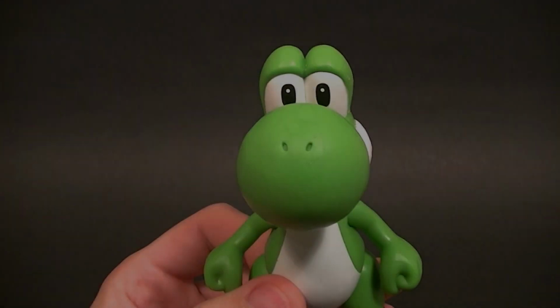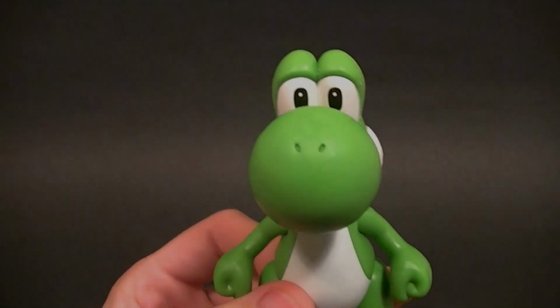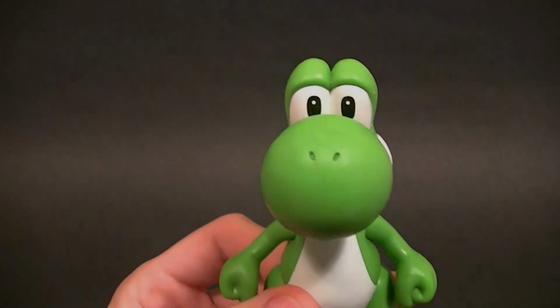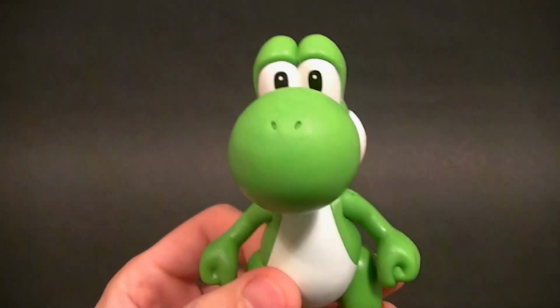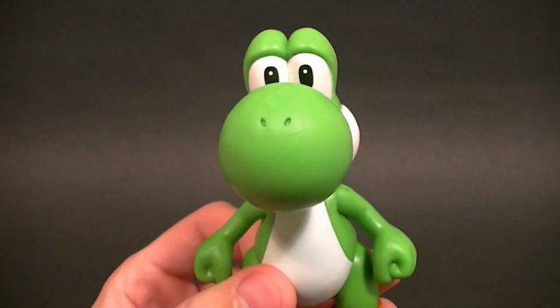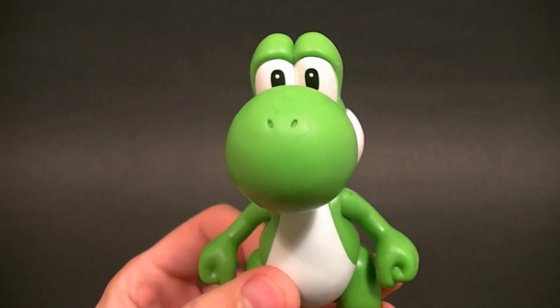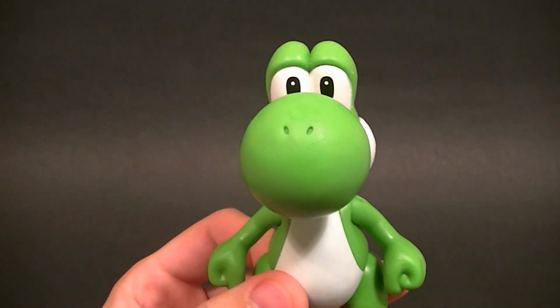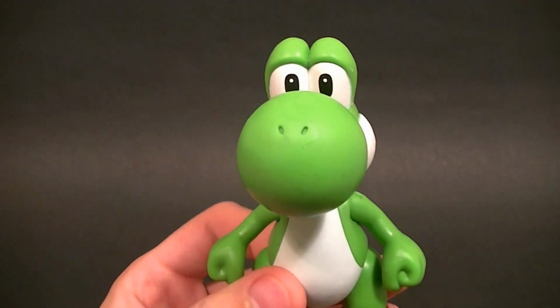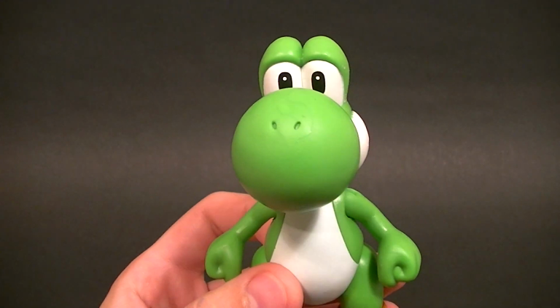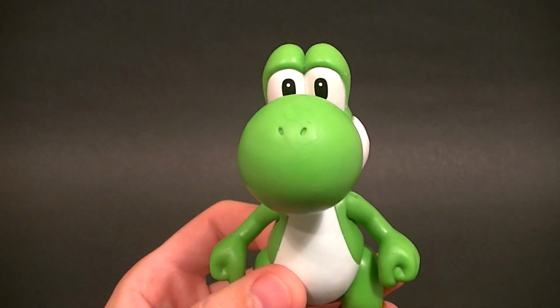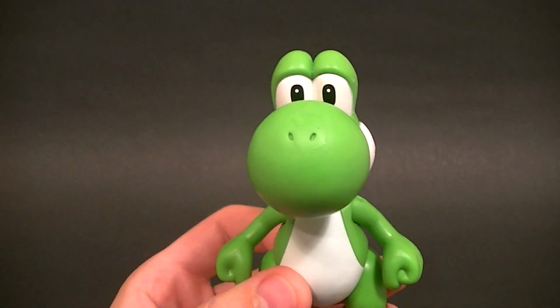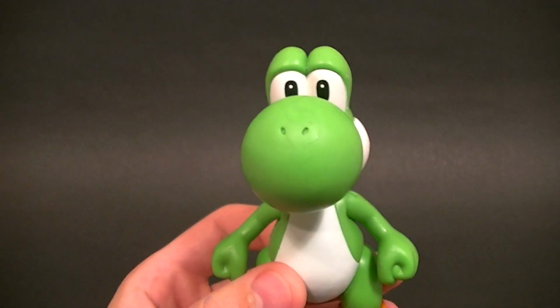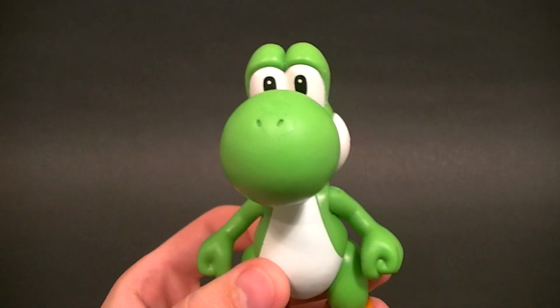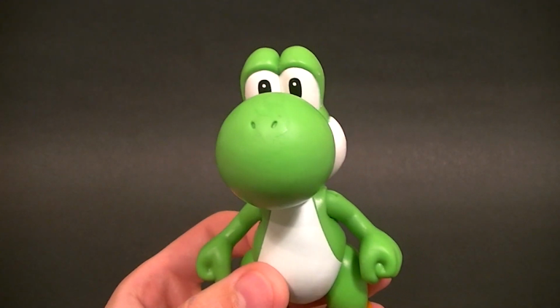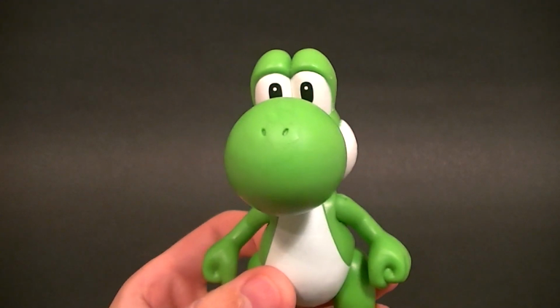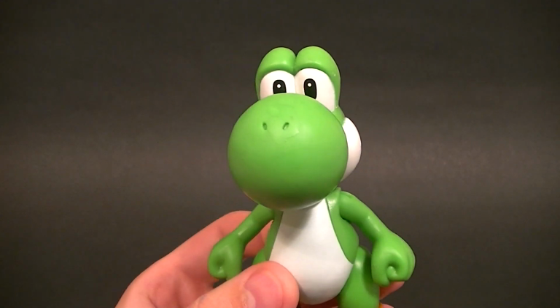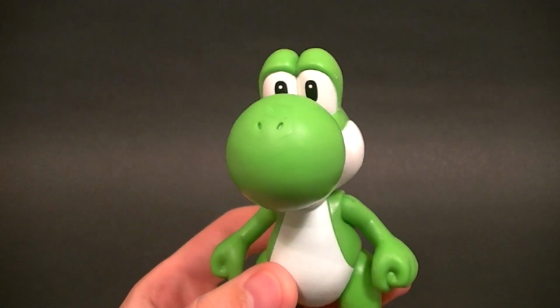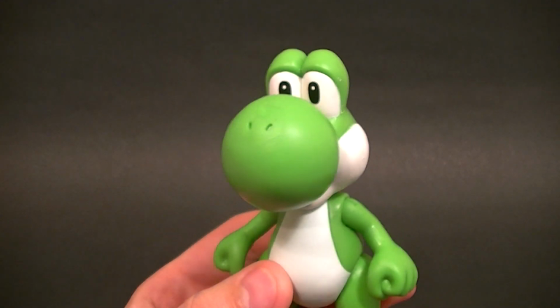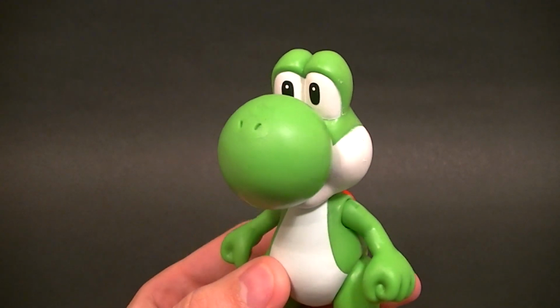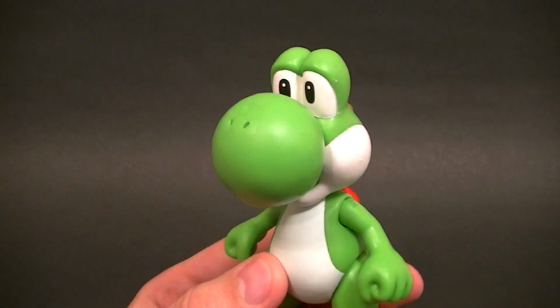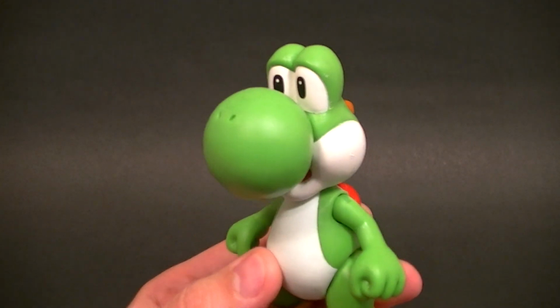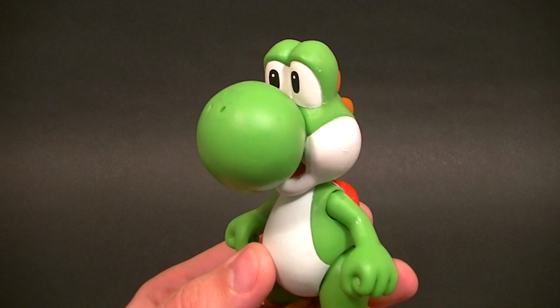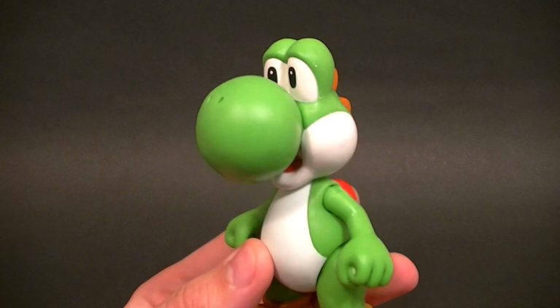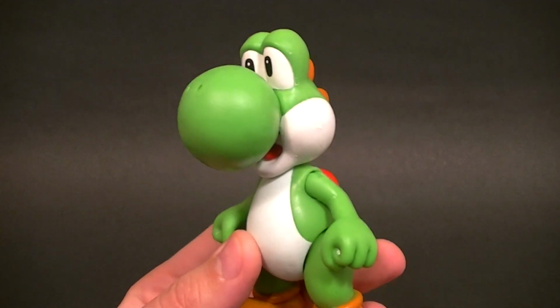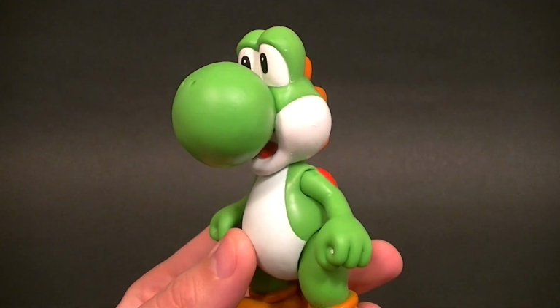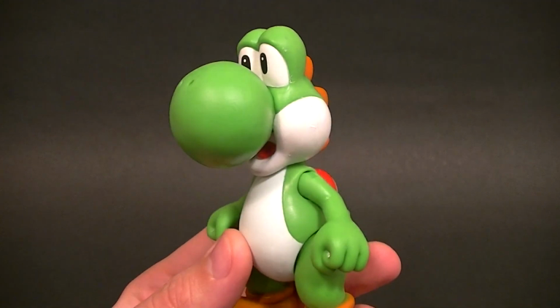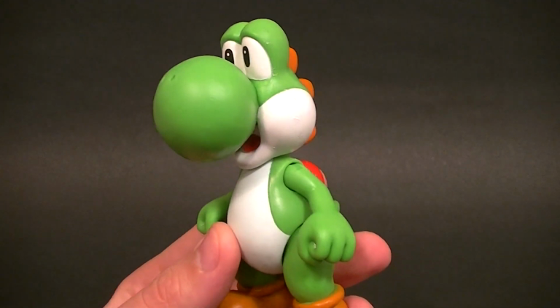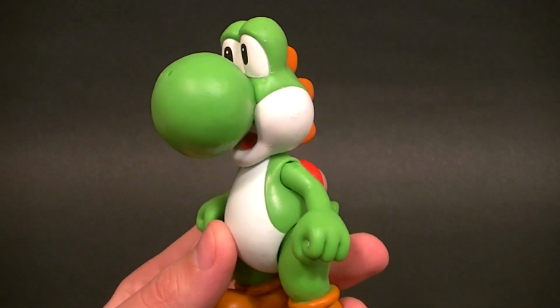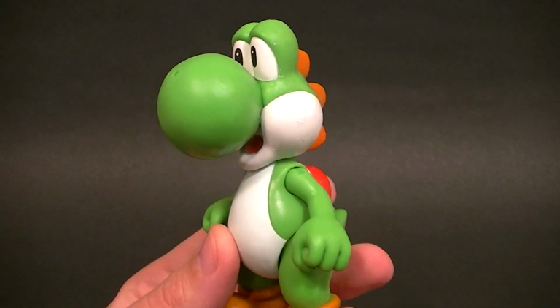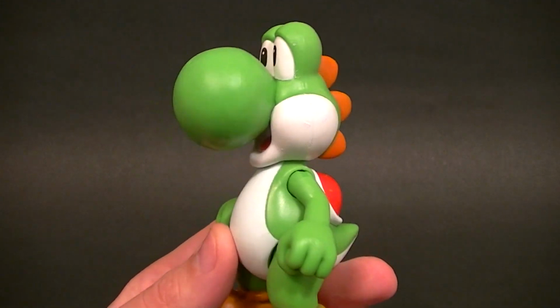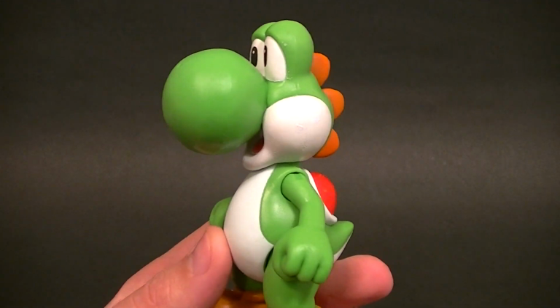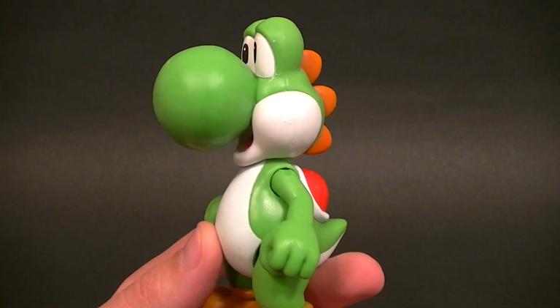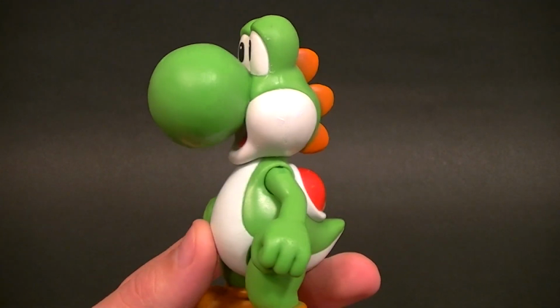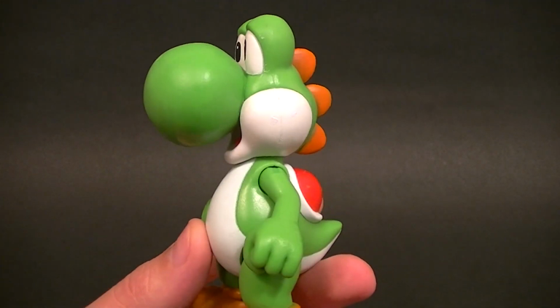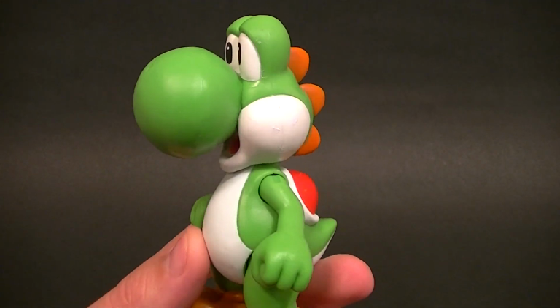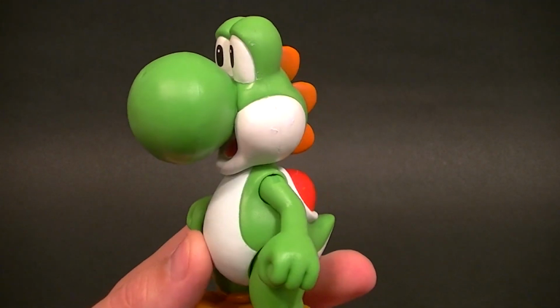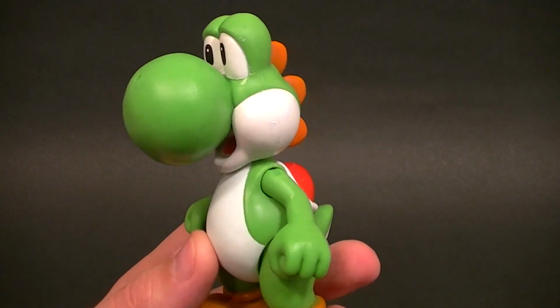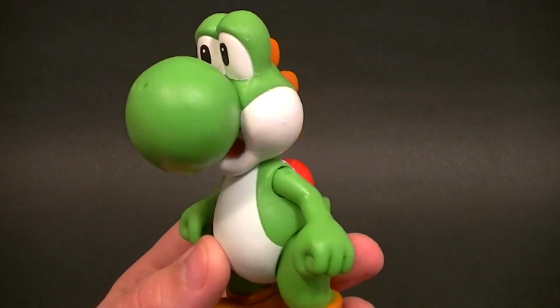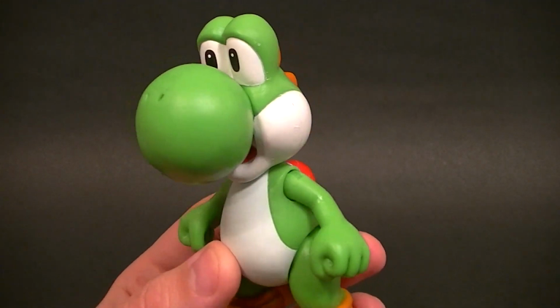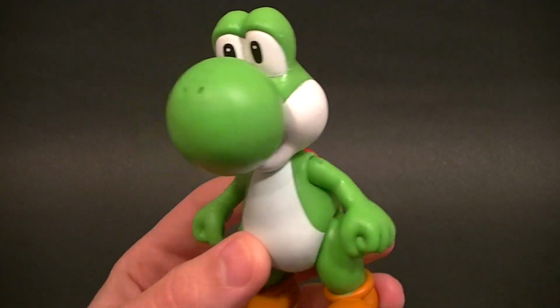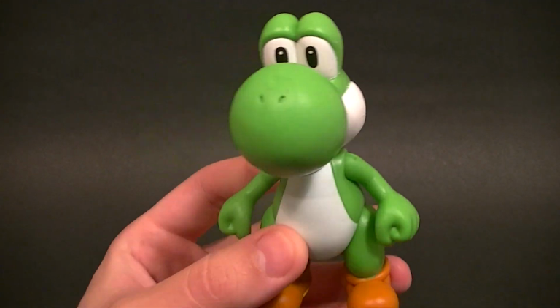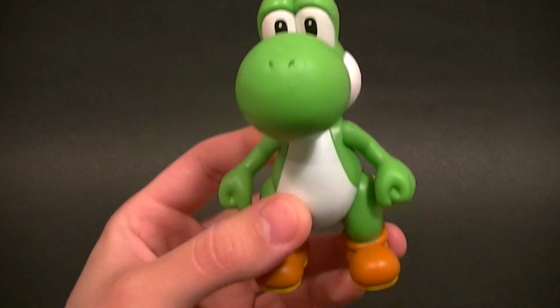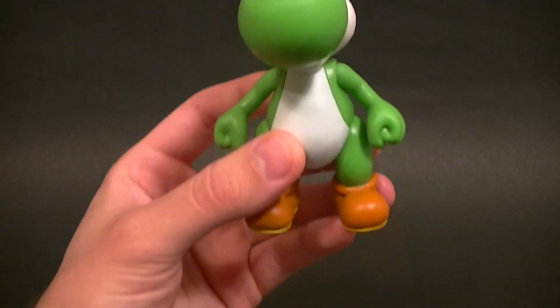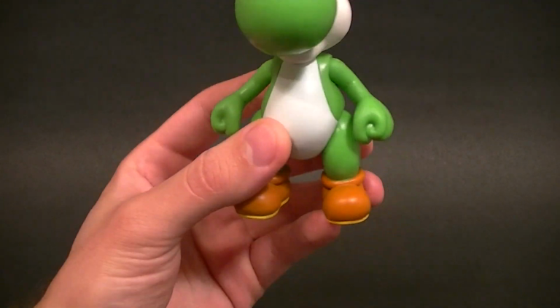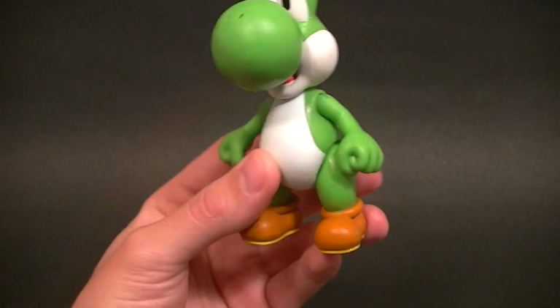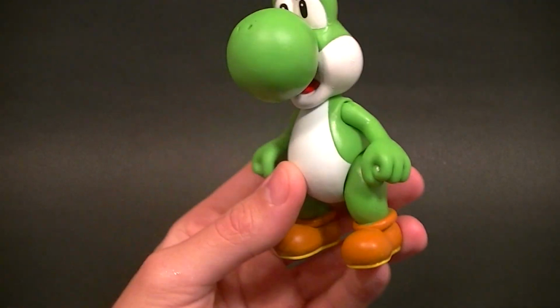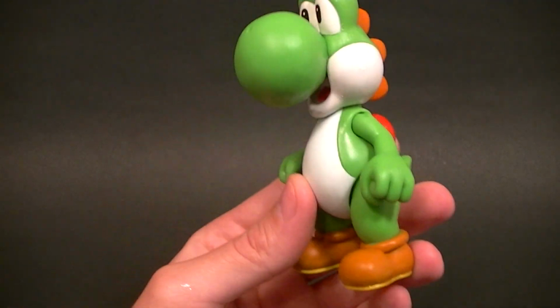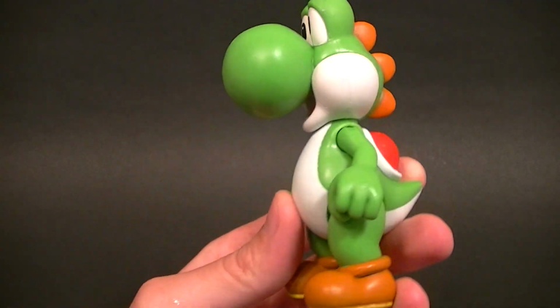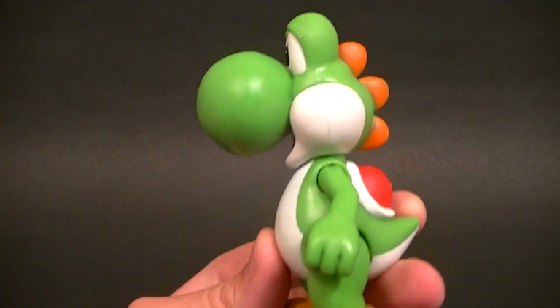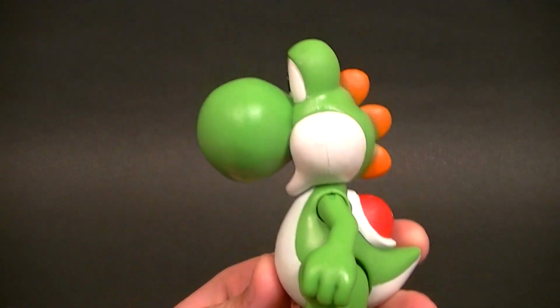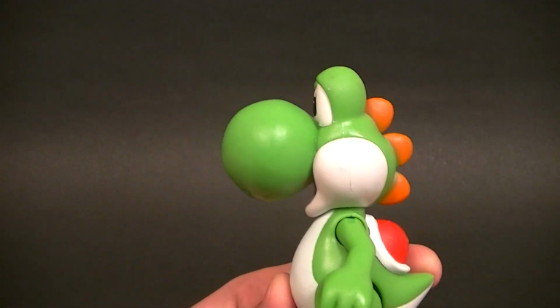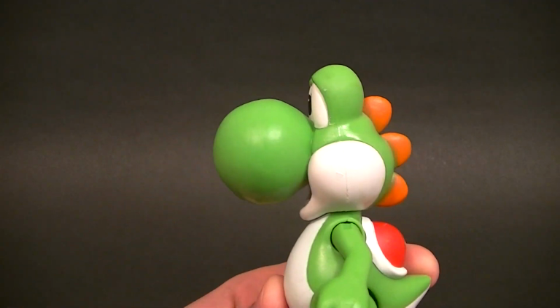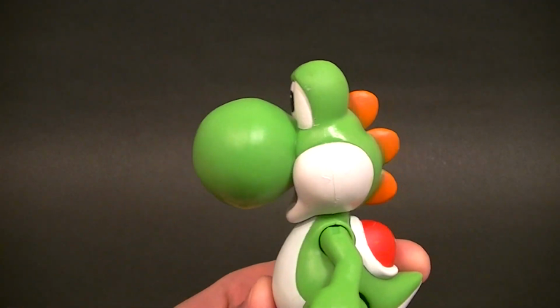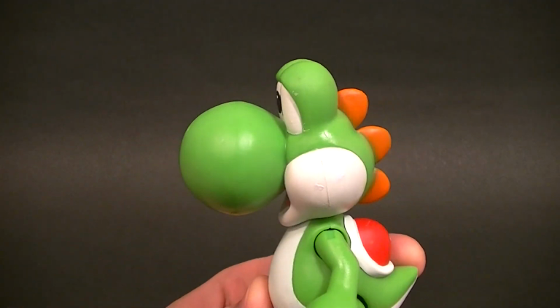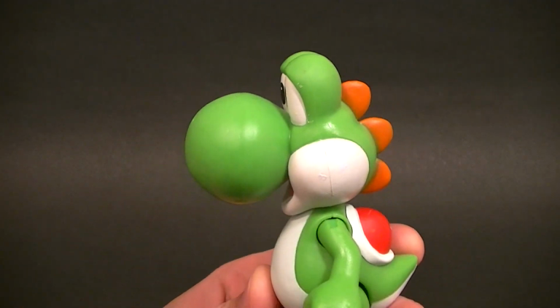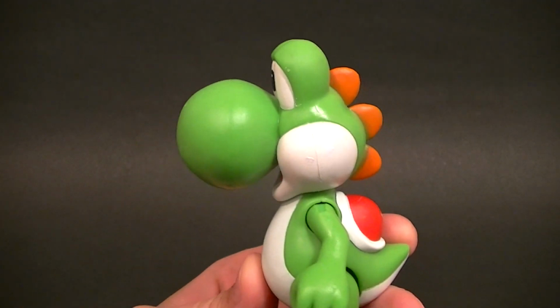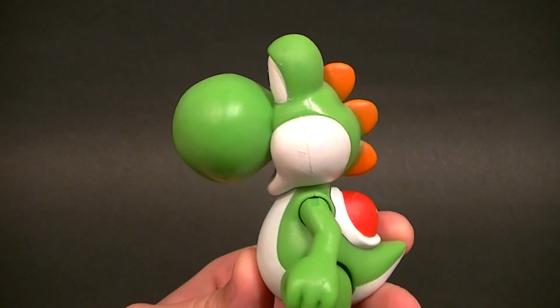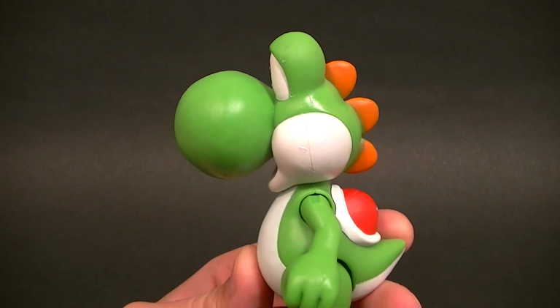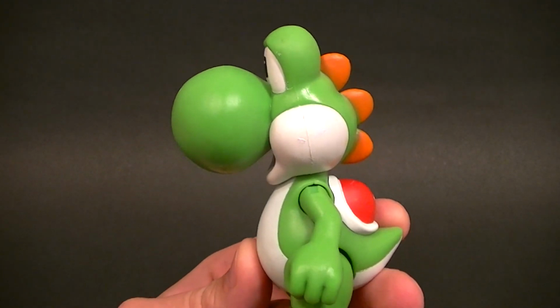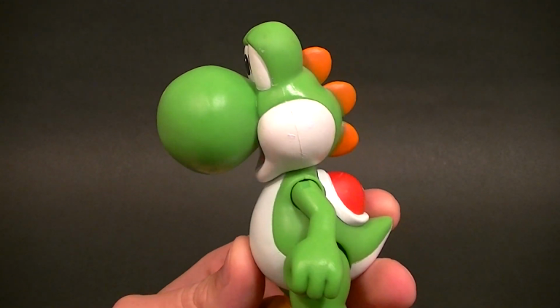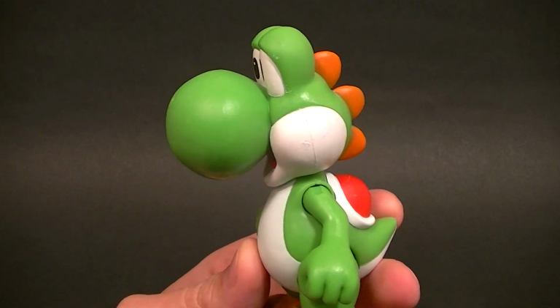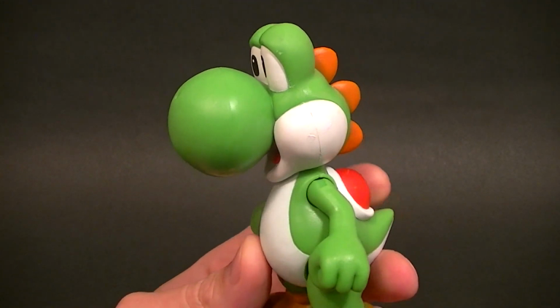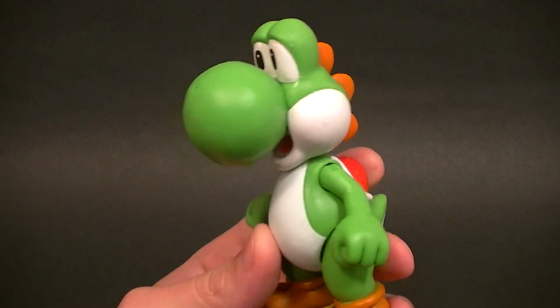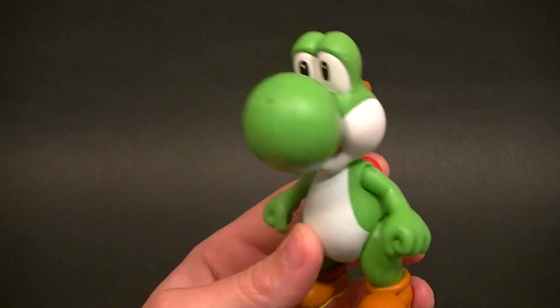Hey, what's up everyone, this is Anthony from Anthony's Customs, and for this review we are looking at the Jax Pacific World of Nintendo Yoshi.